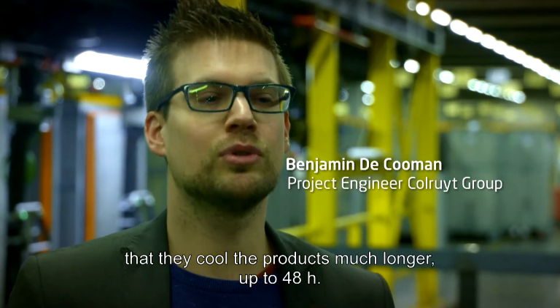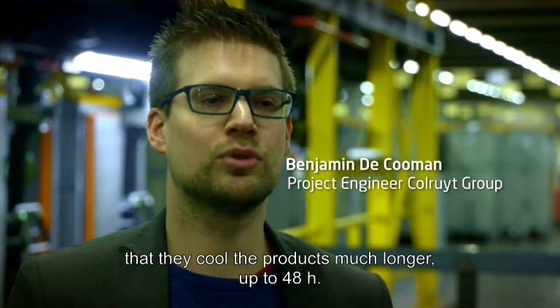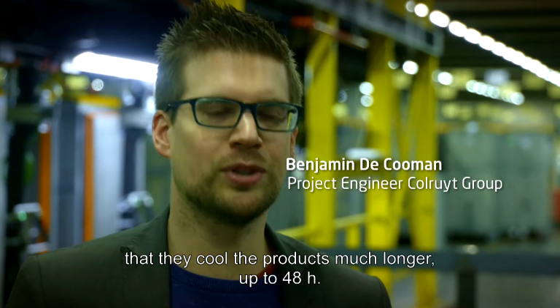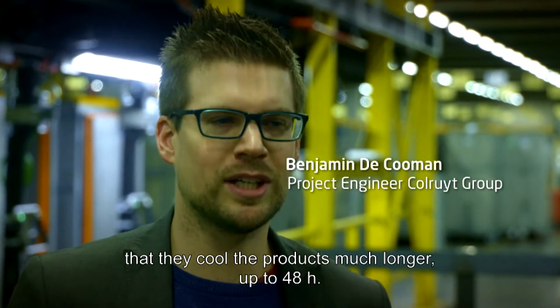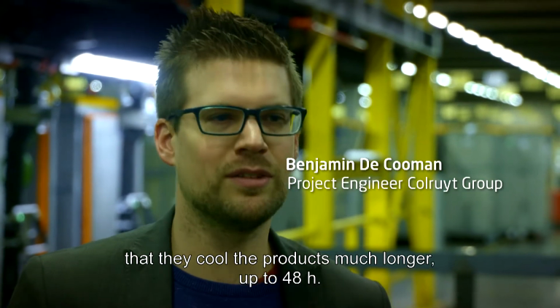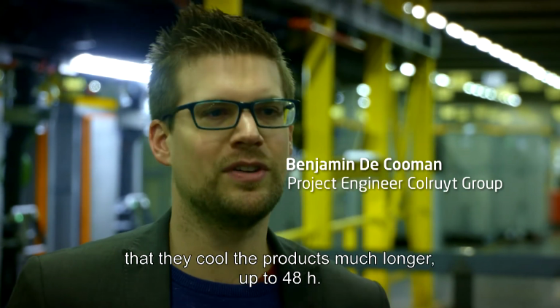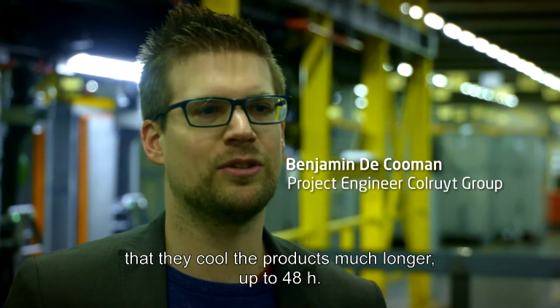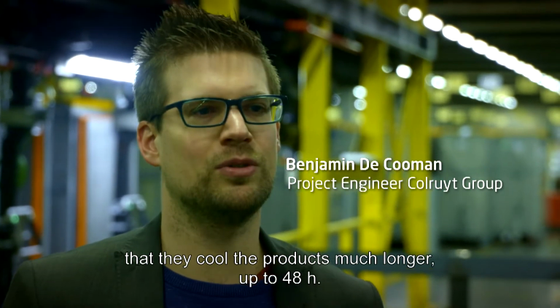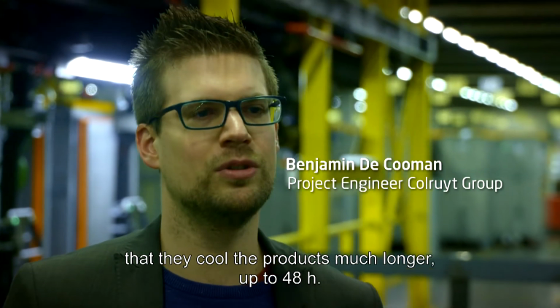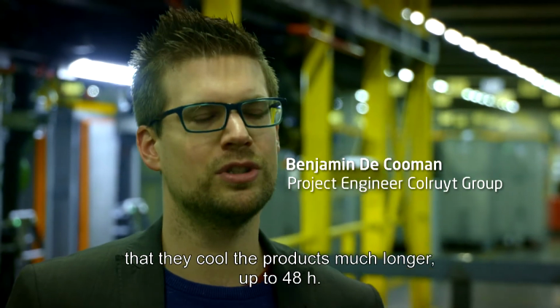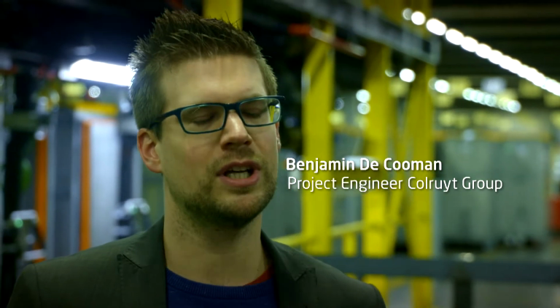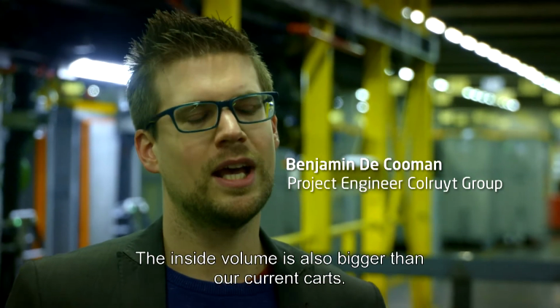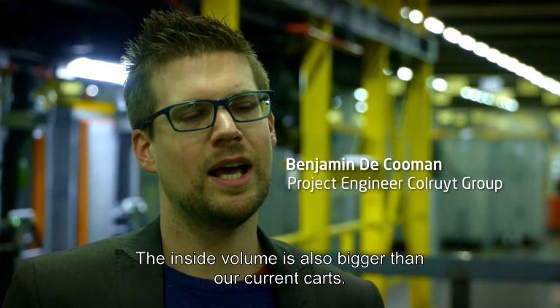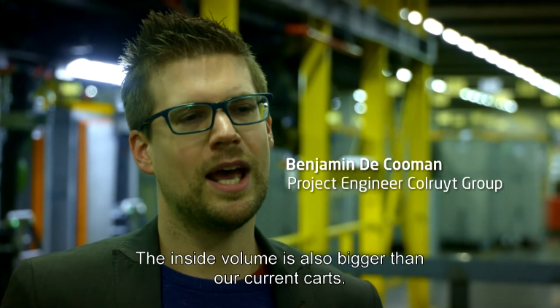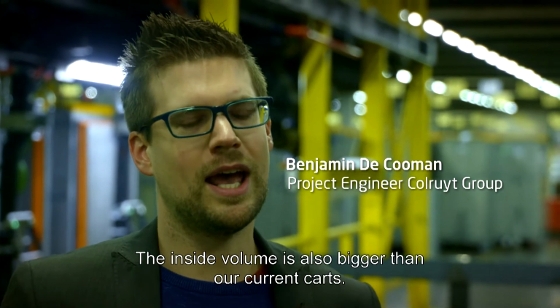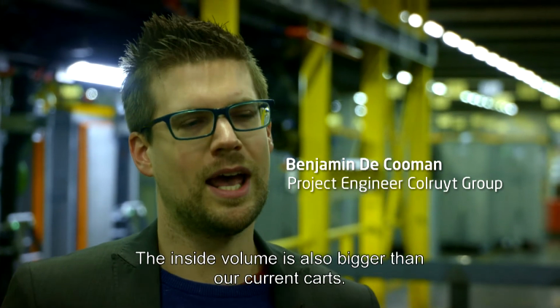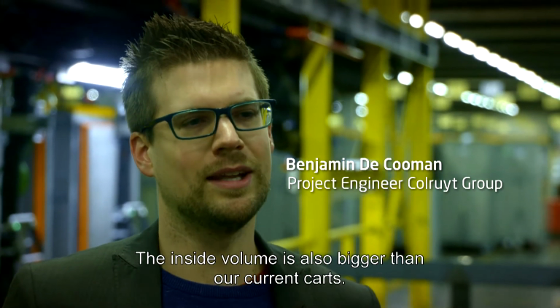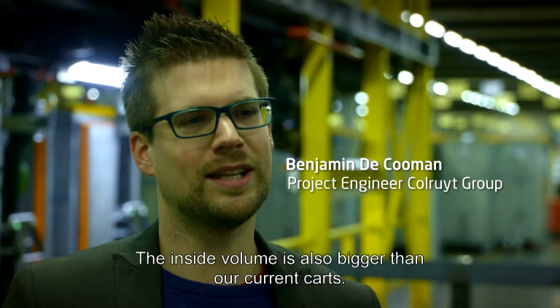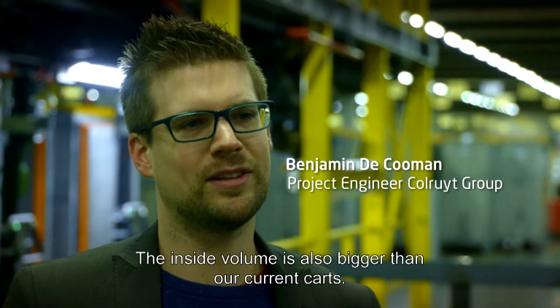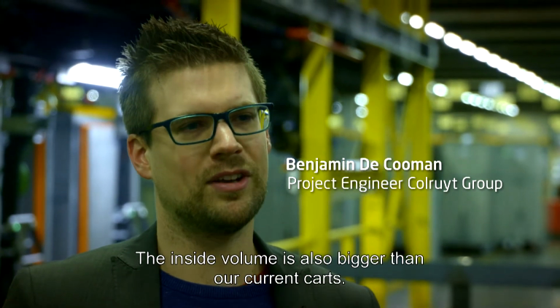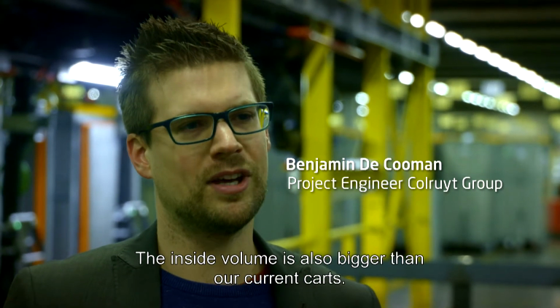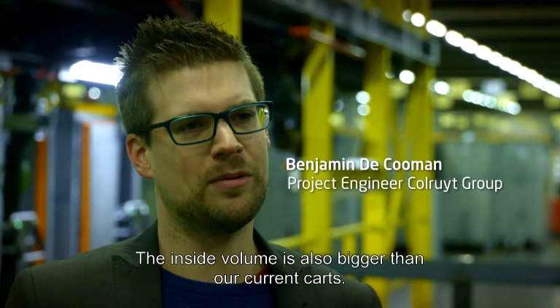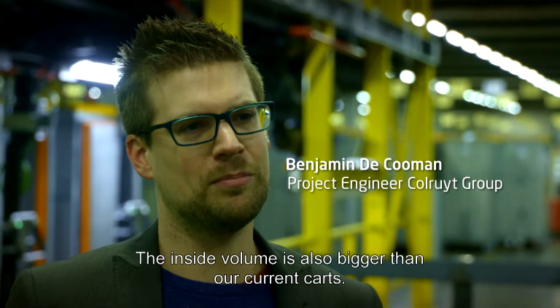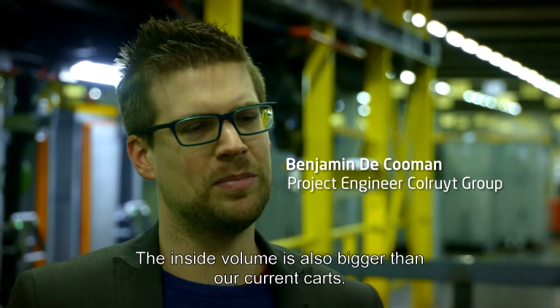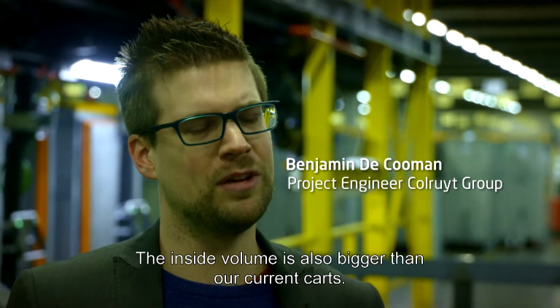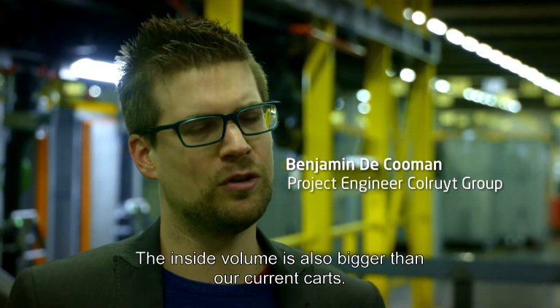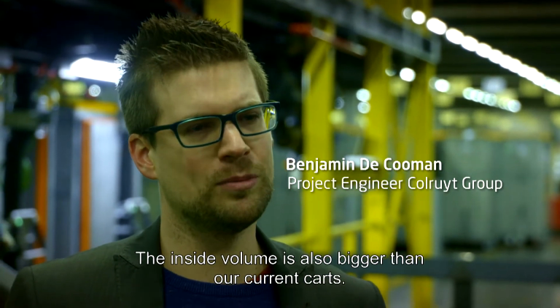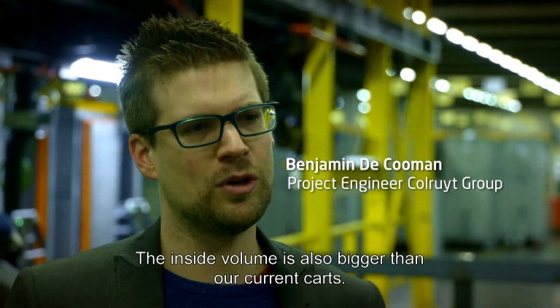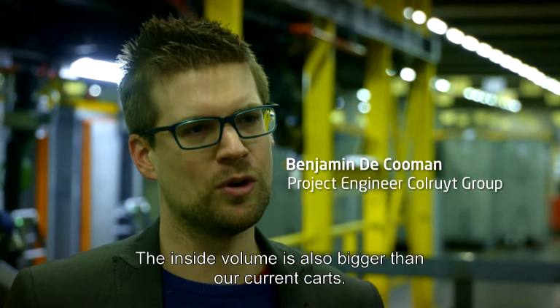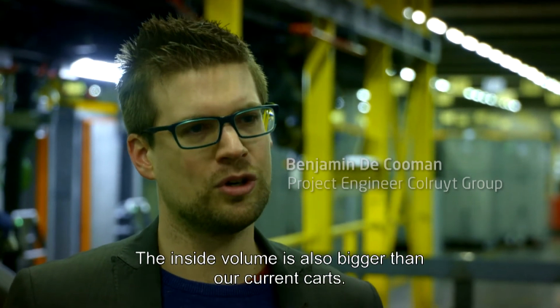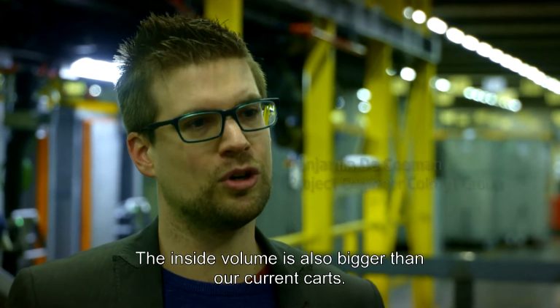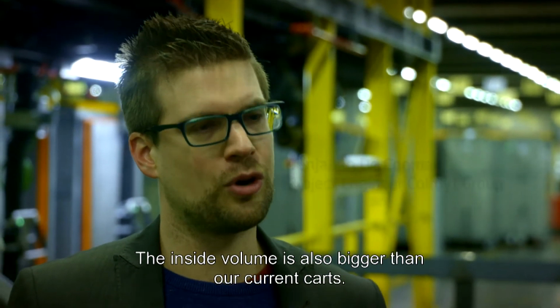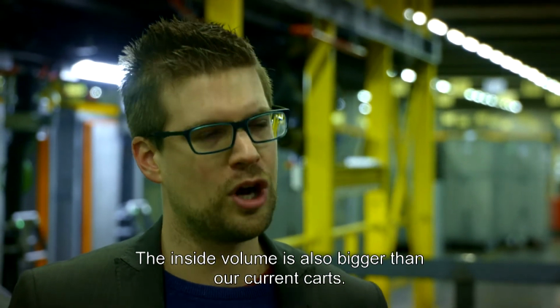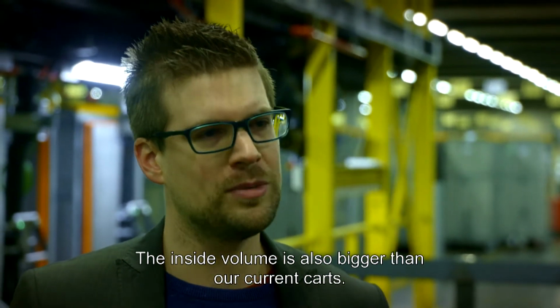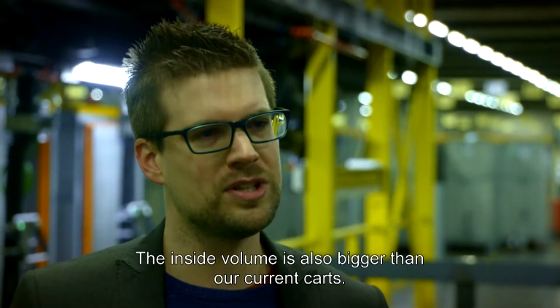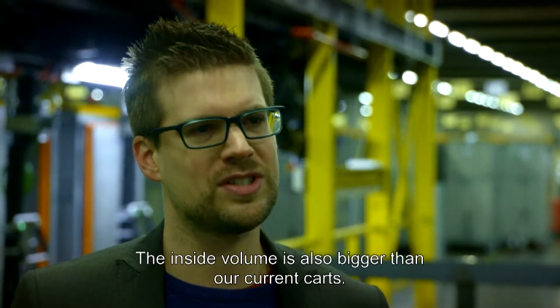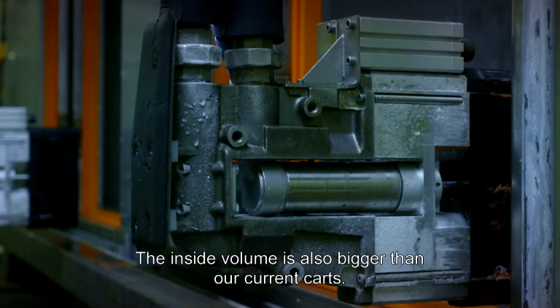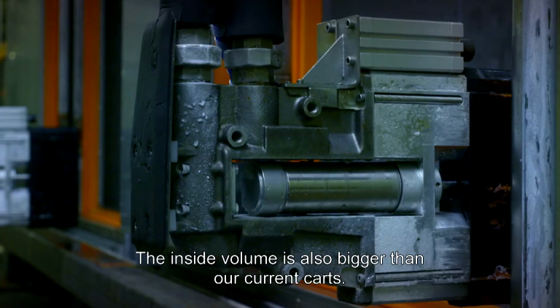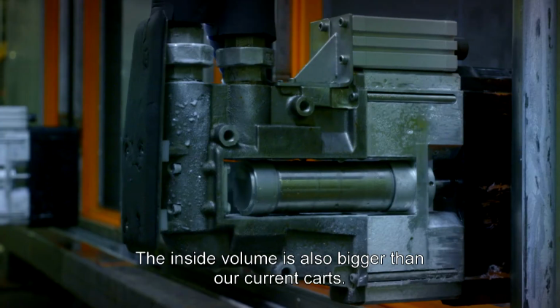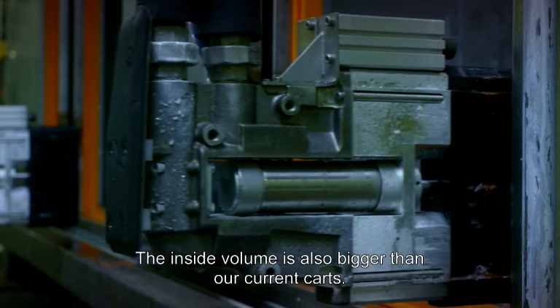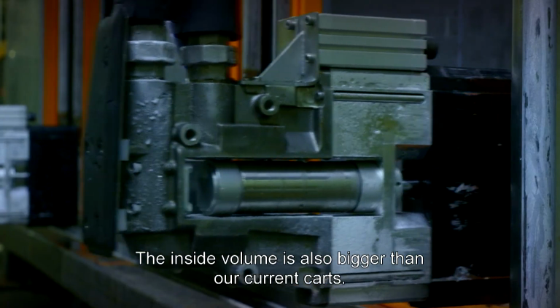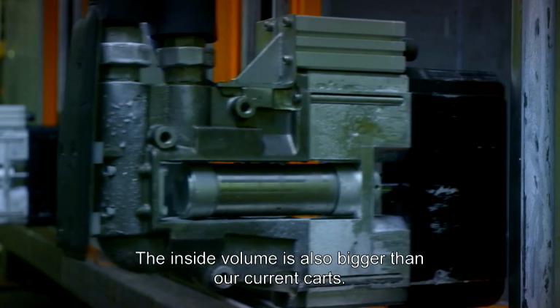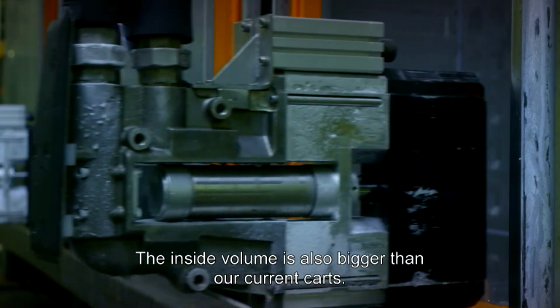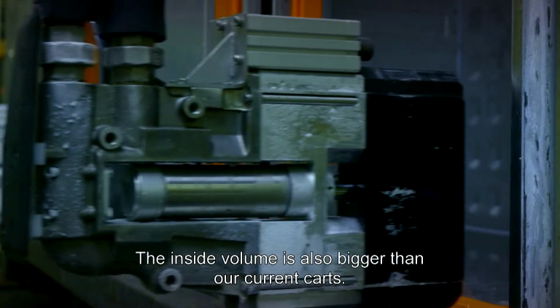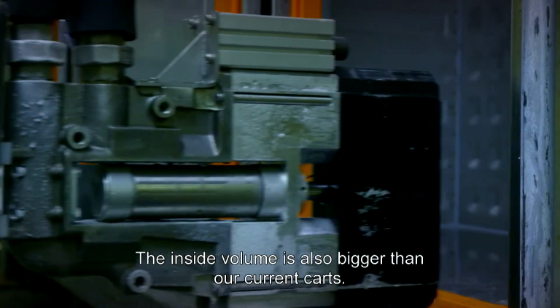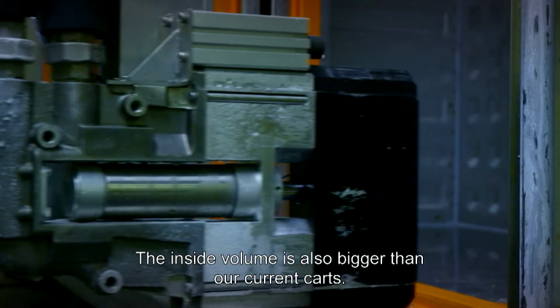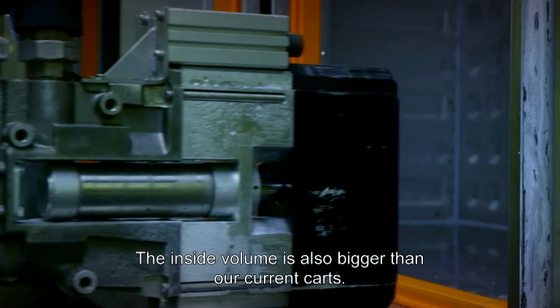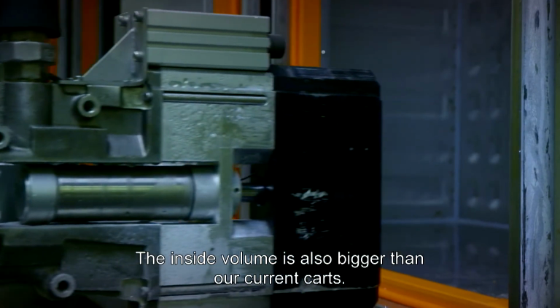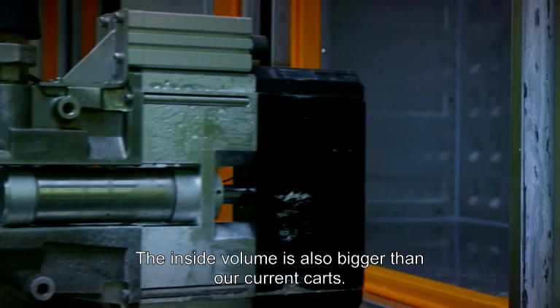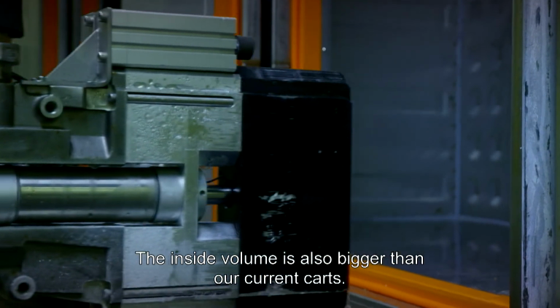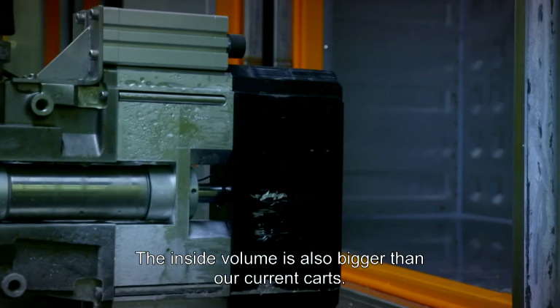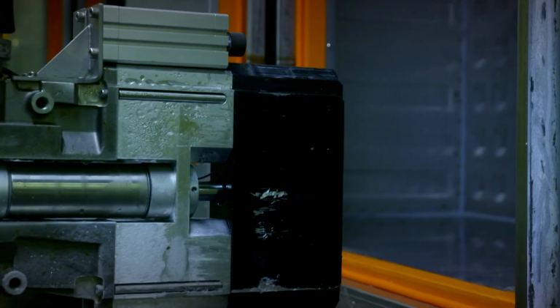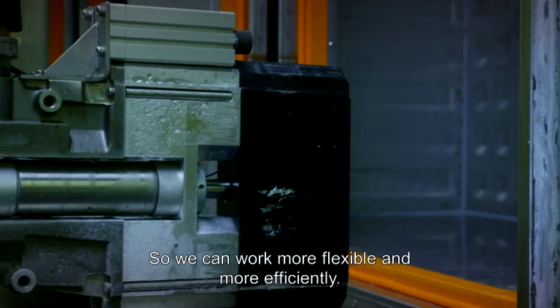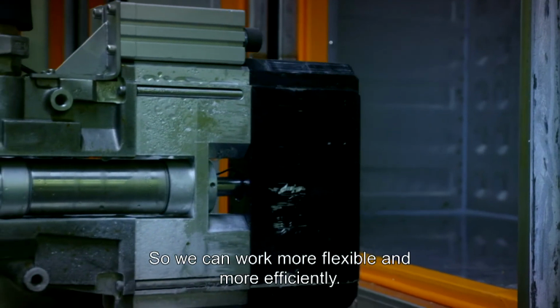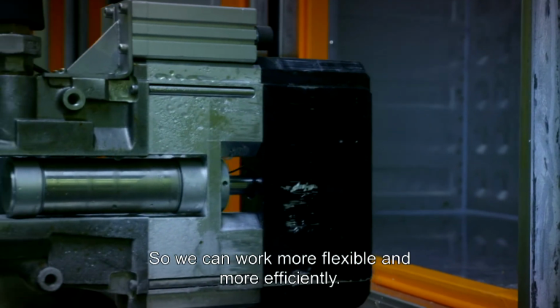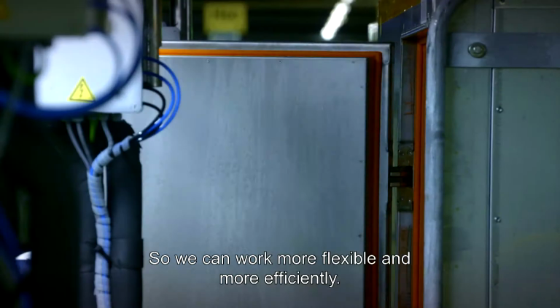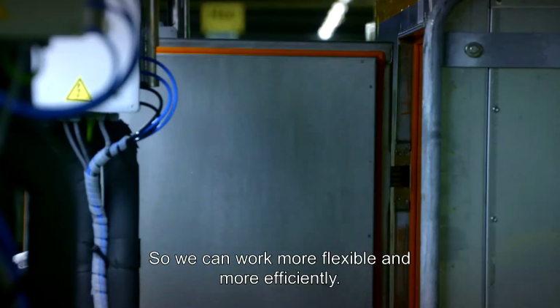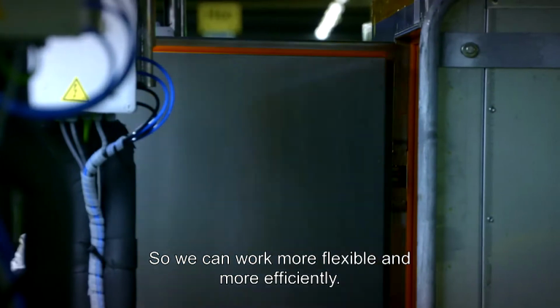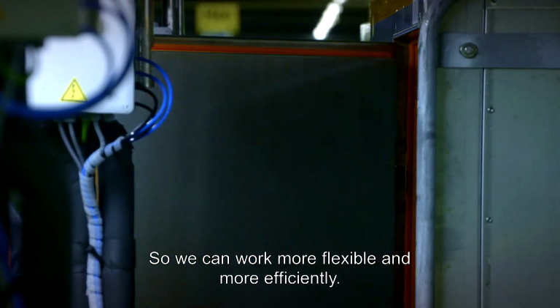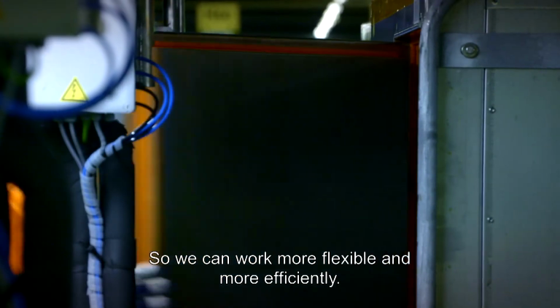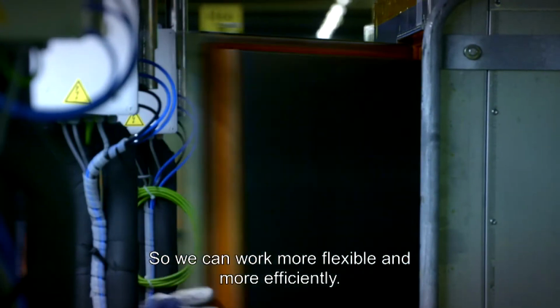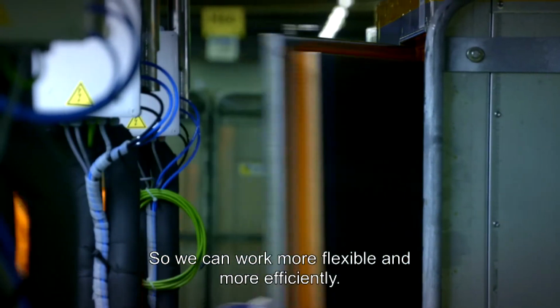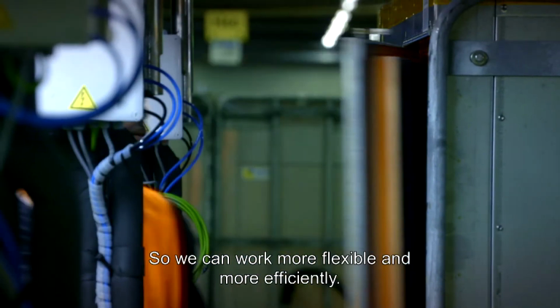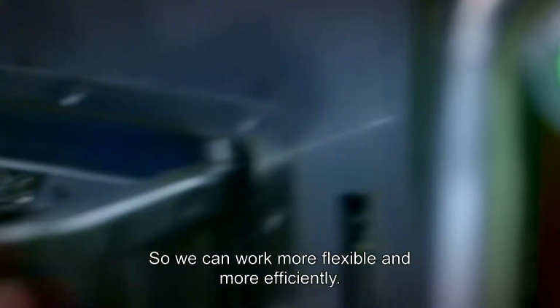until 48 hours, and that the inner volume is also cleaner than the current cars, so that we can work more flexibly and efficiently.